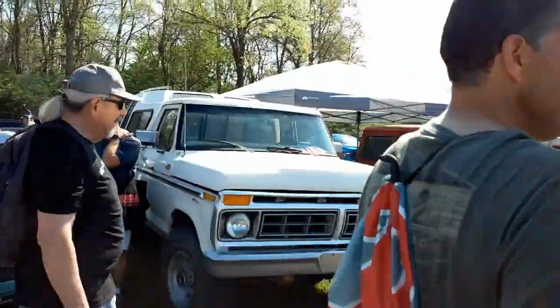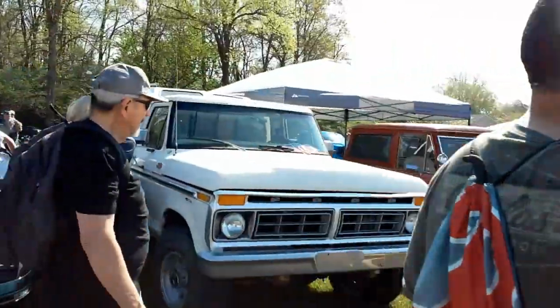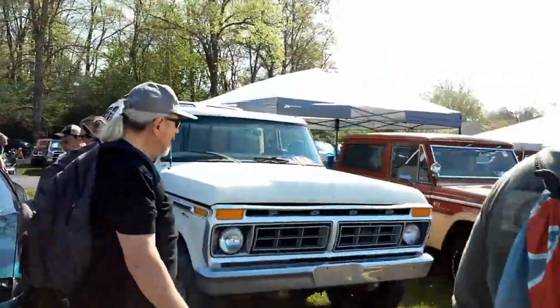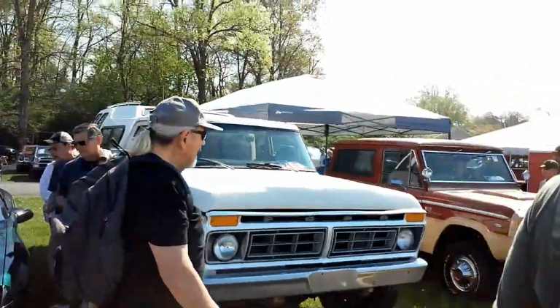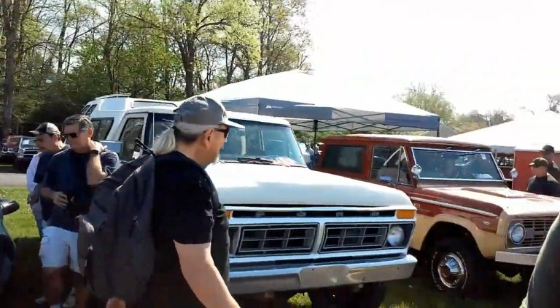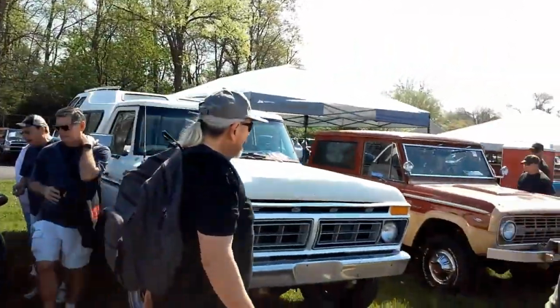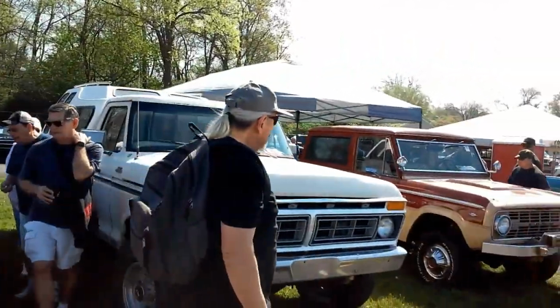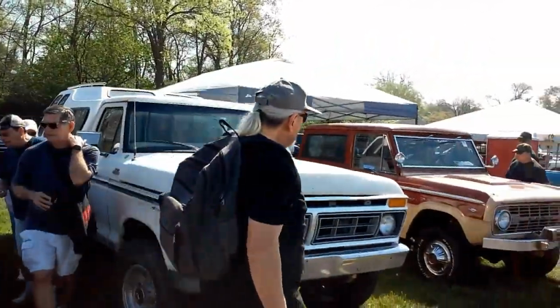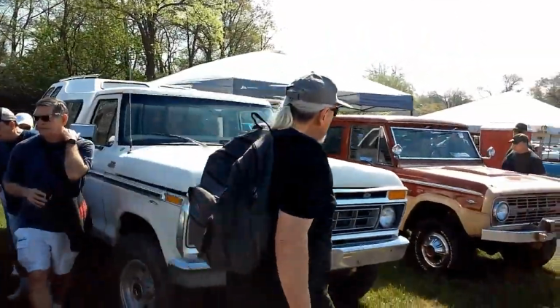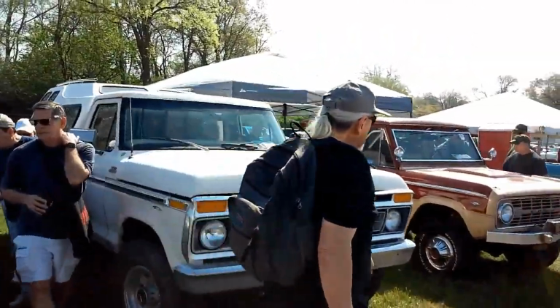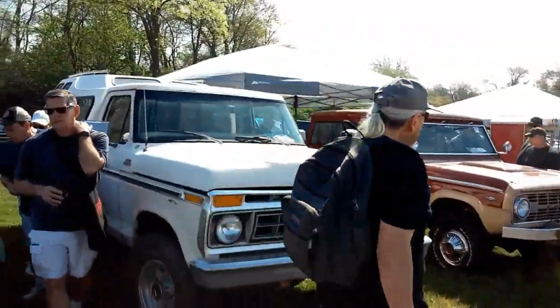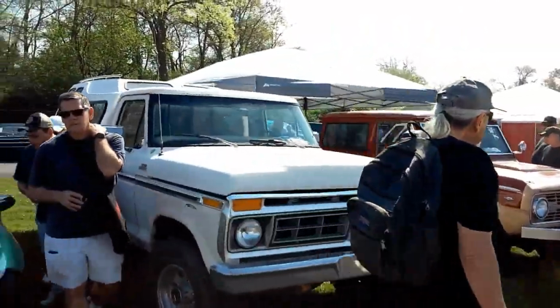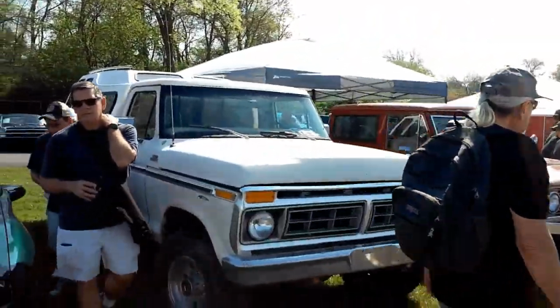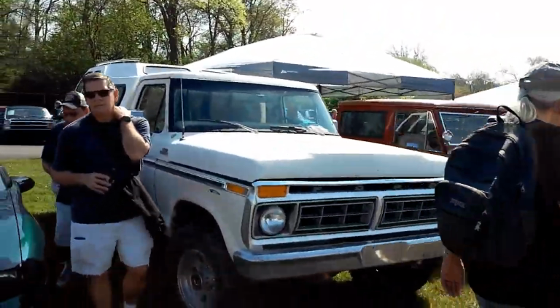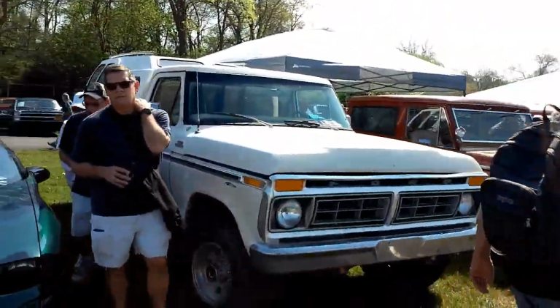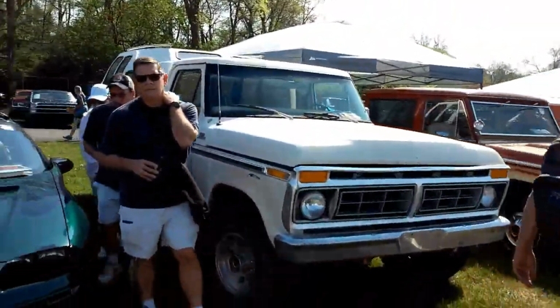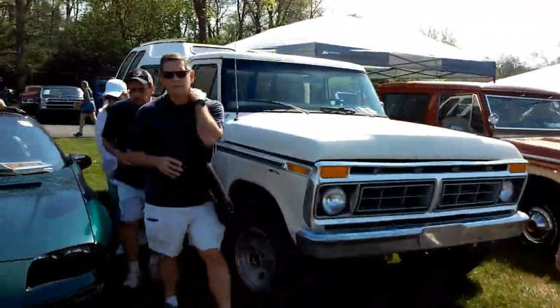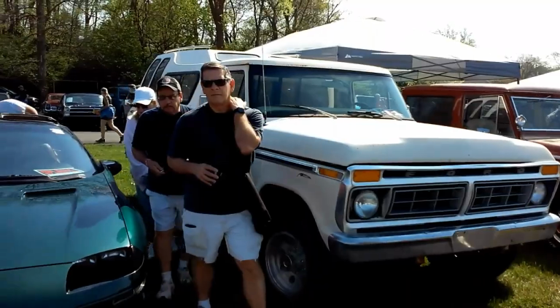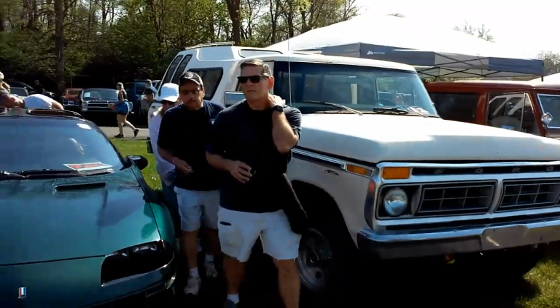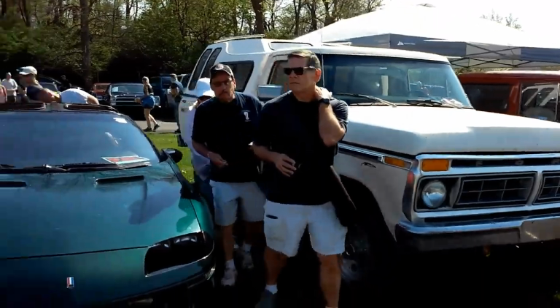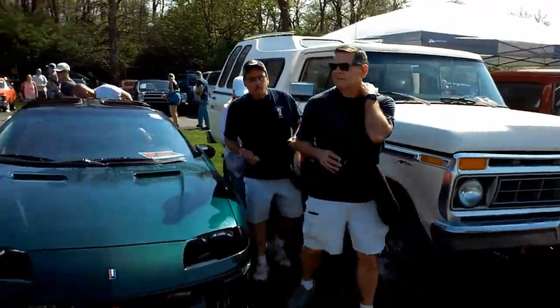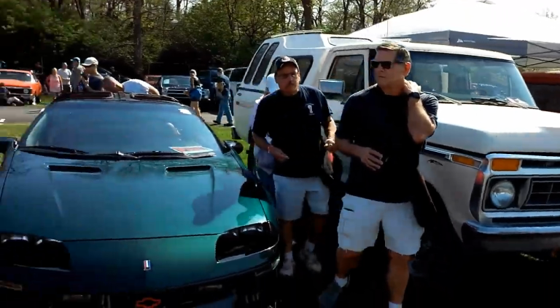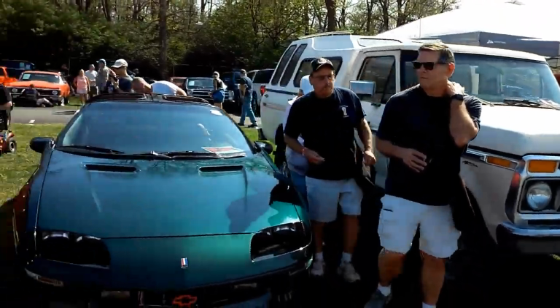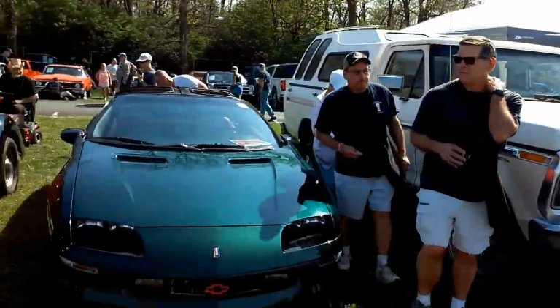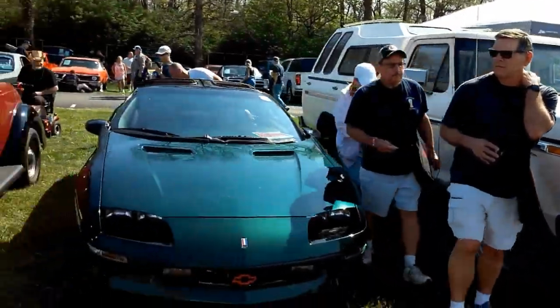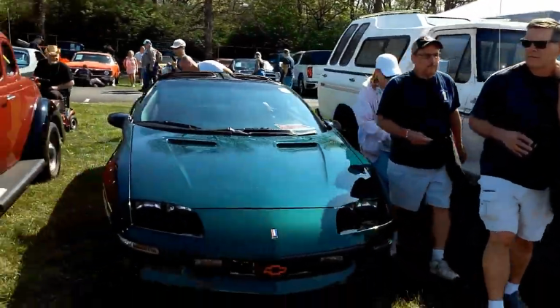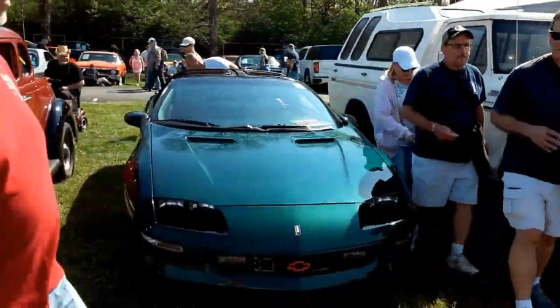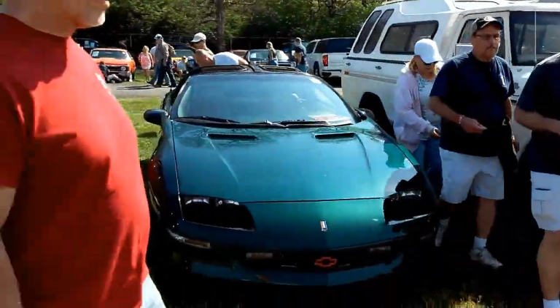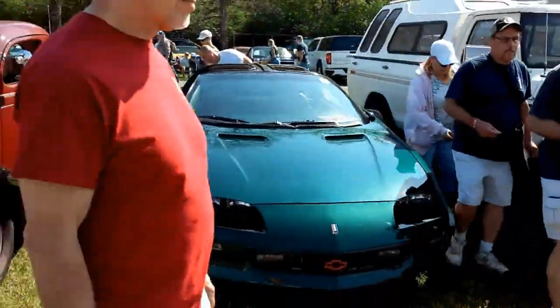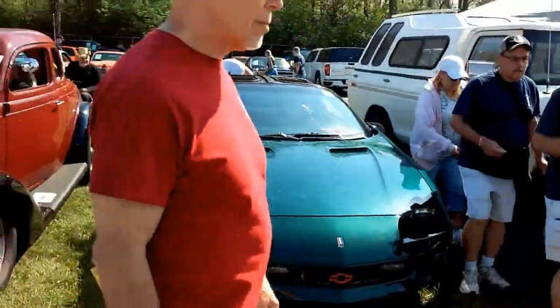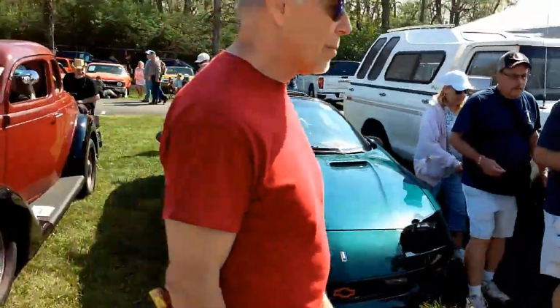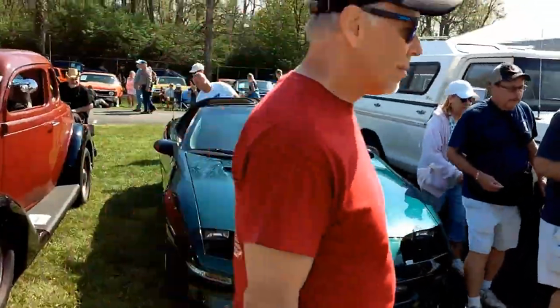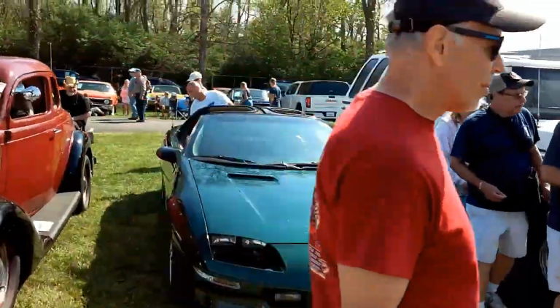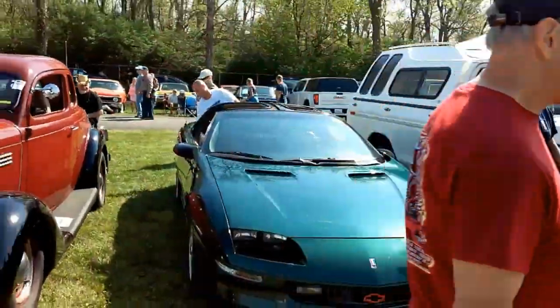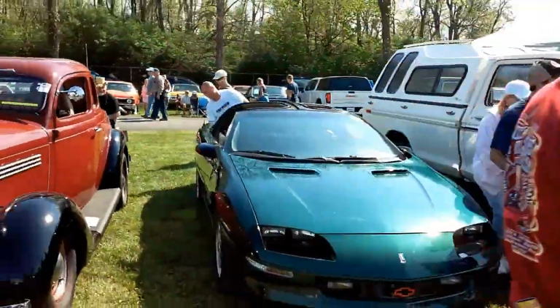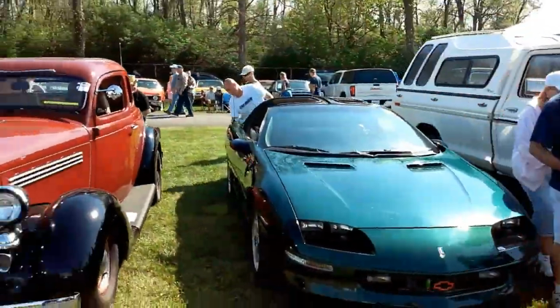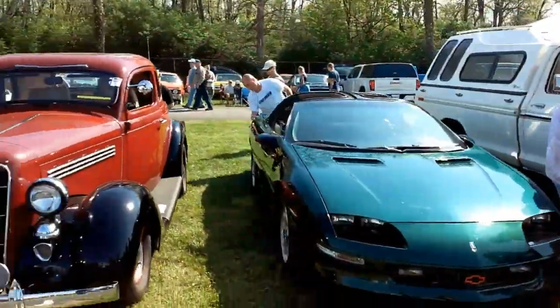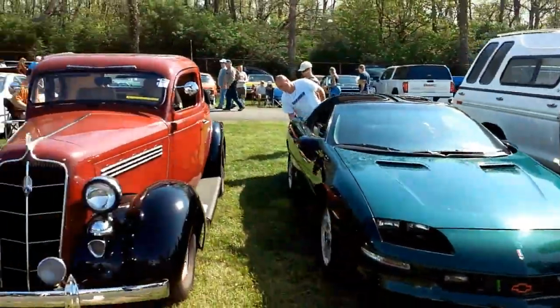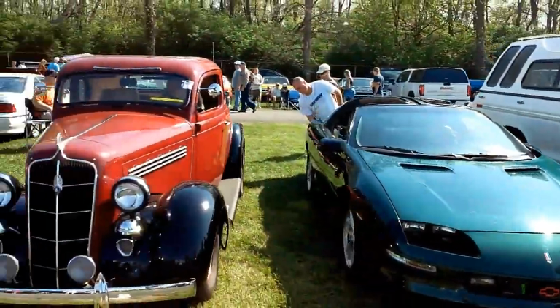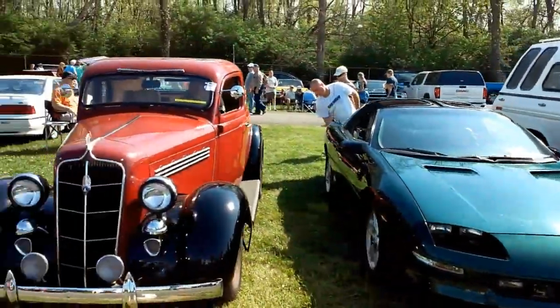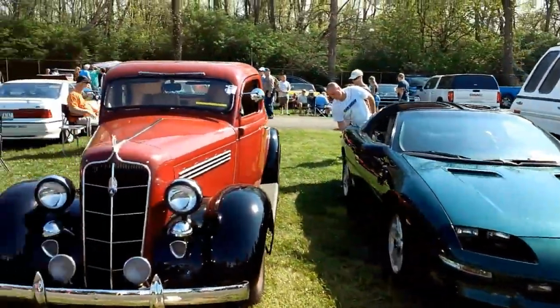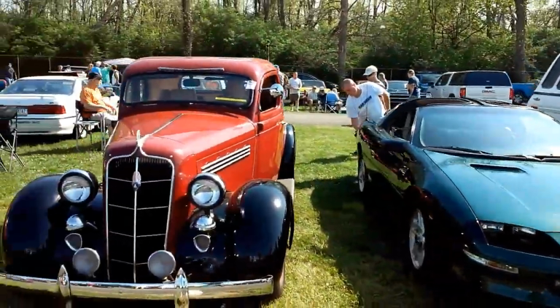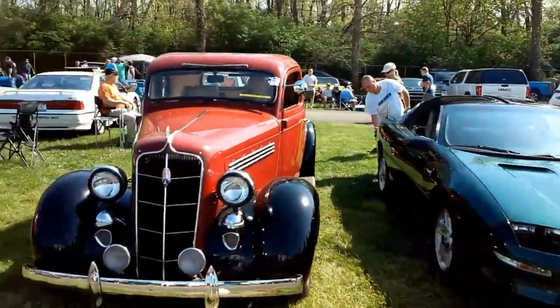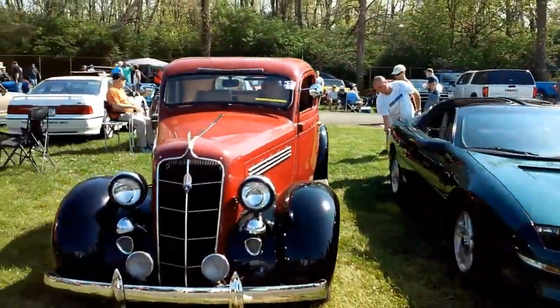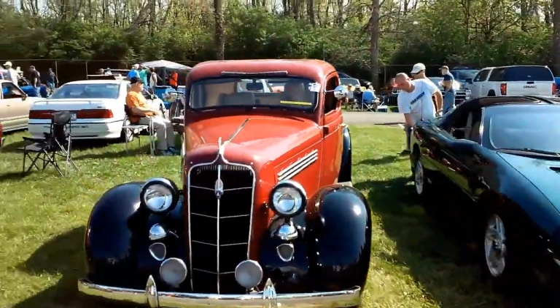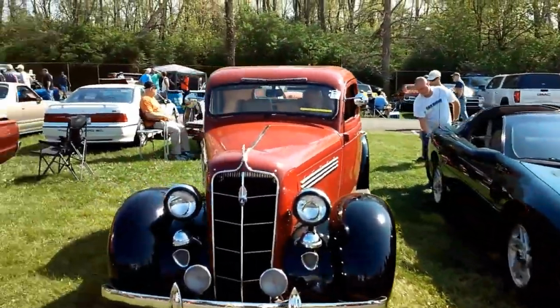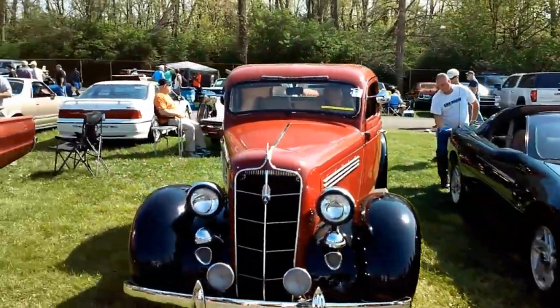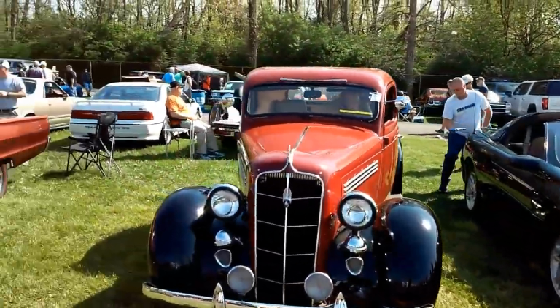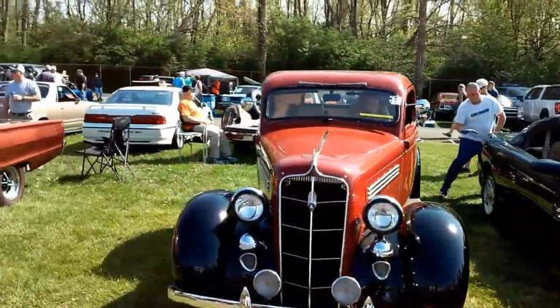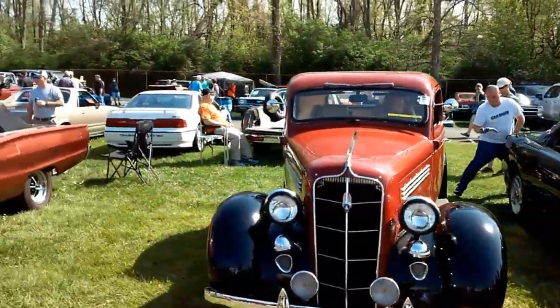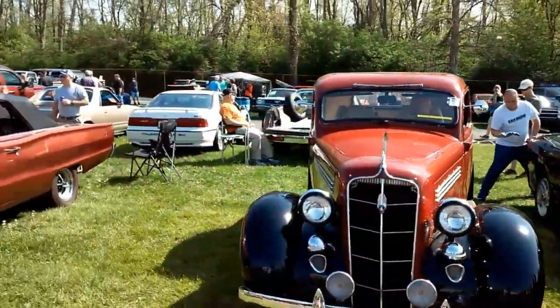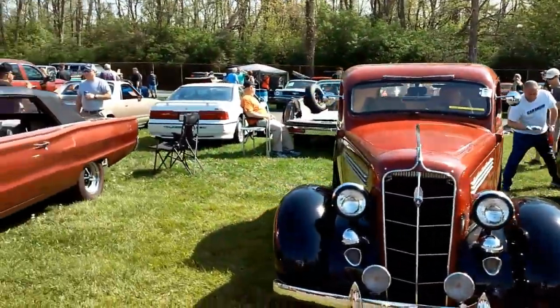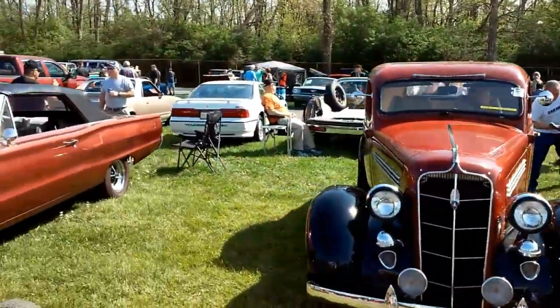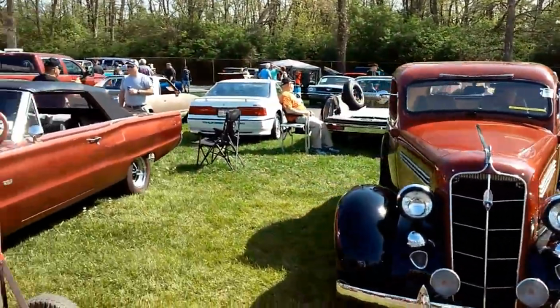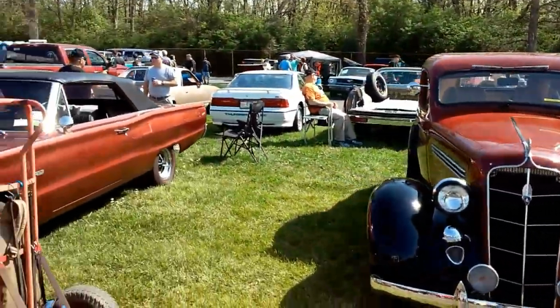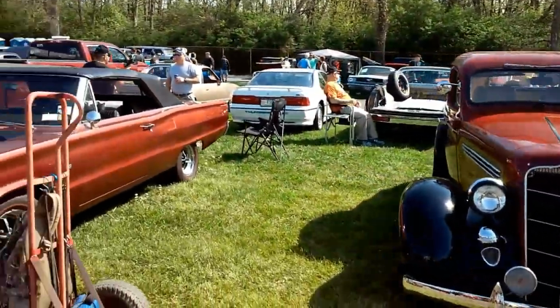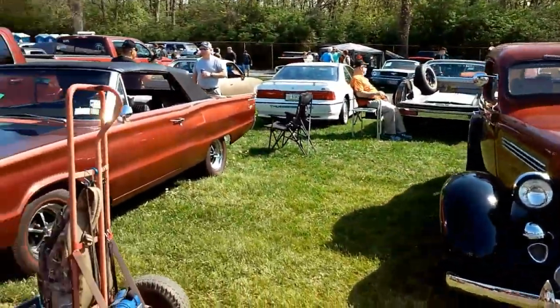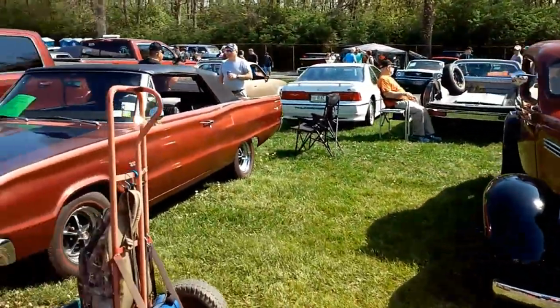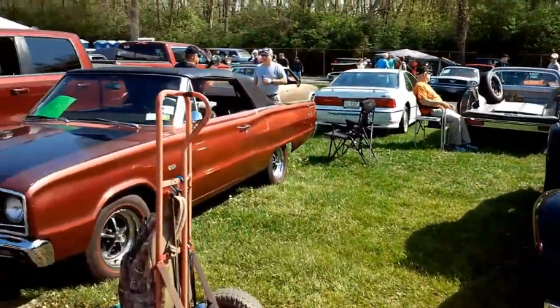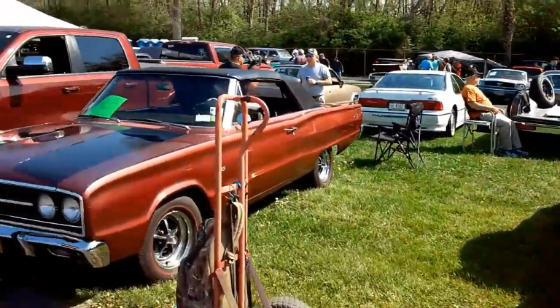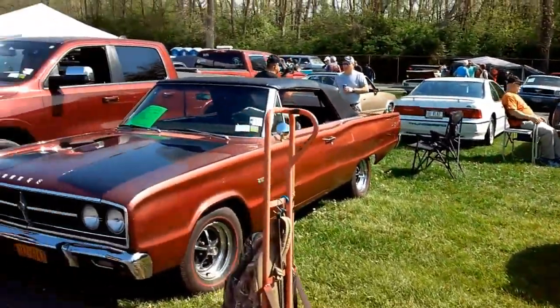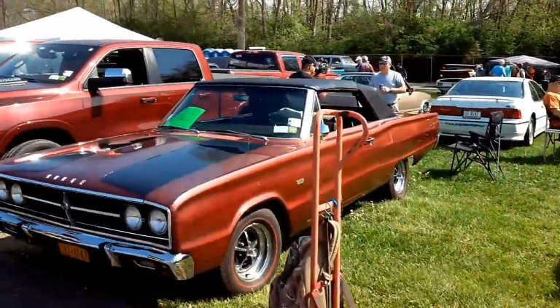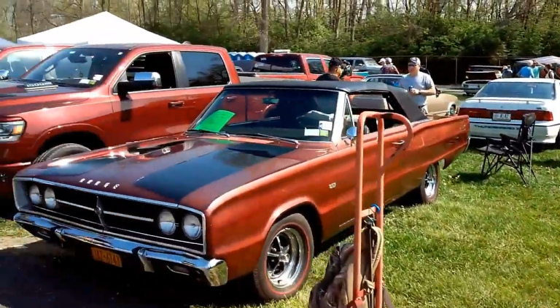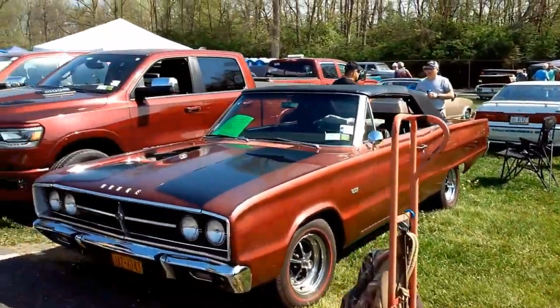Nice dent side. Camaro with T-tops. A lot of cool stuff here.